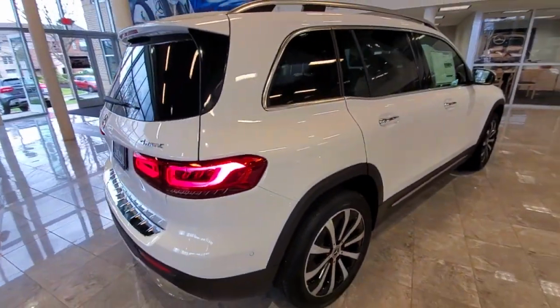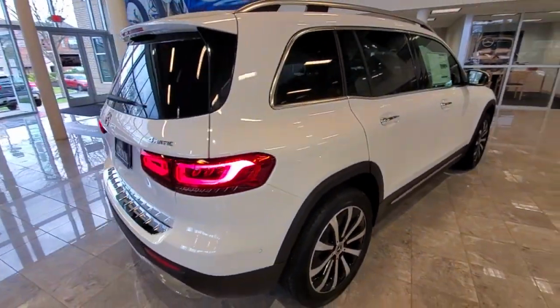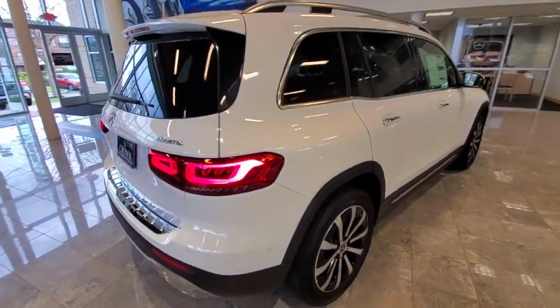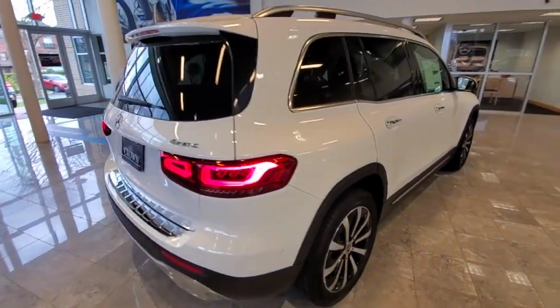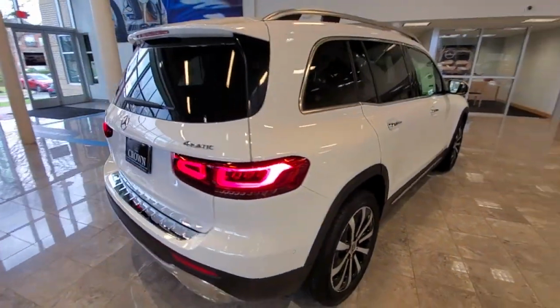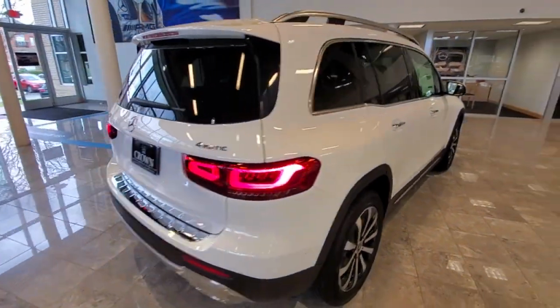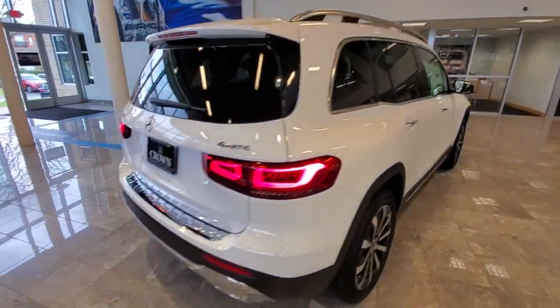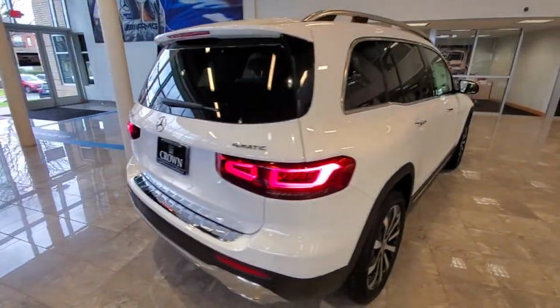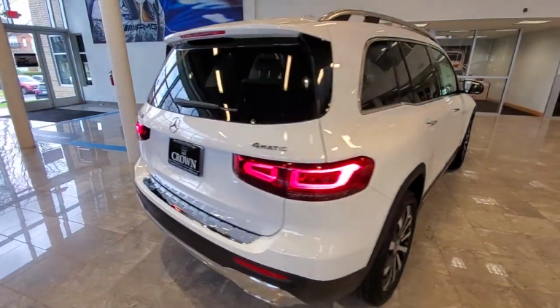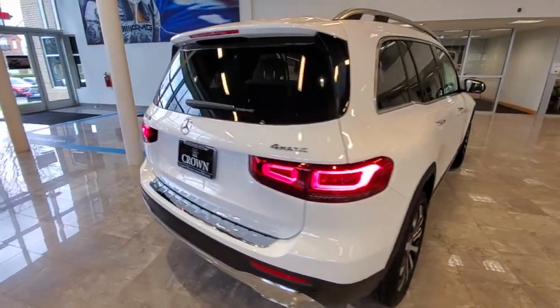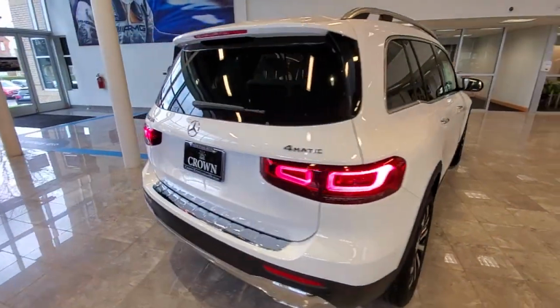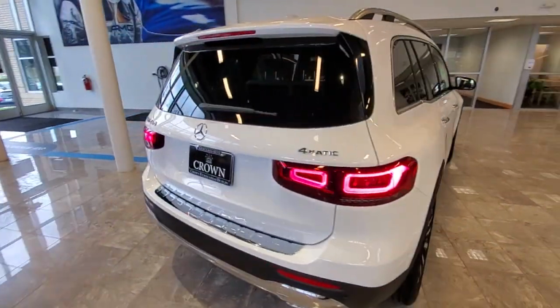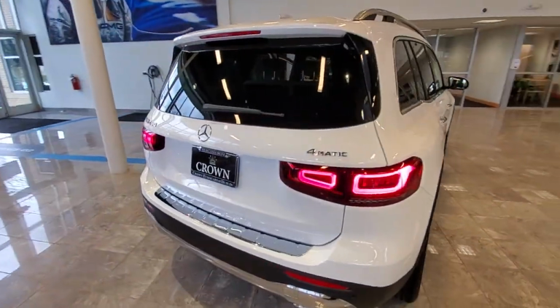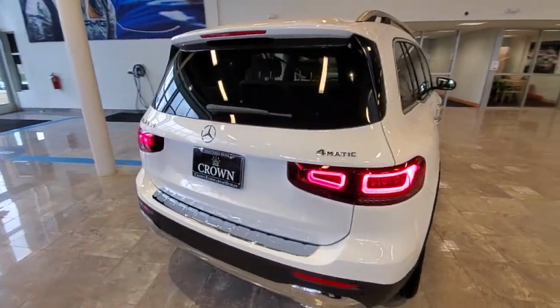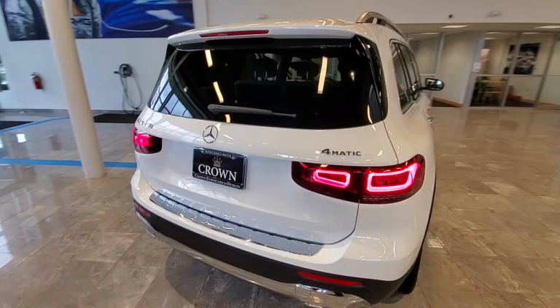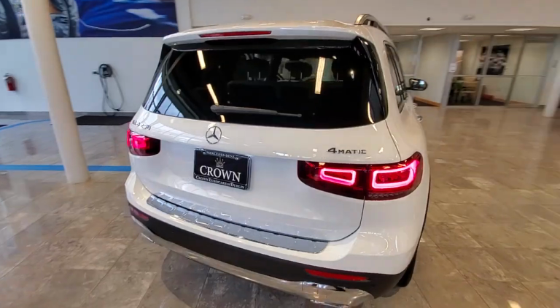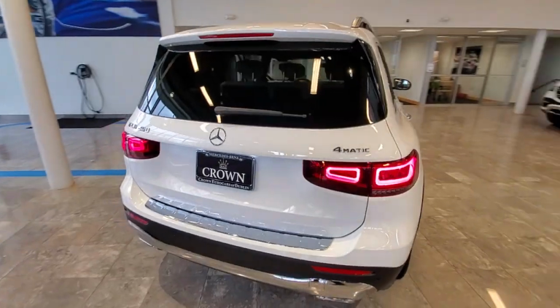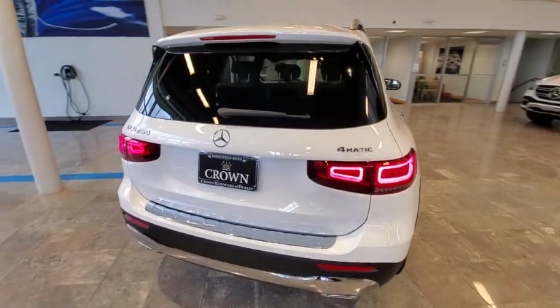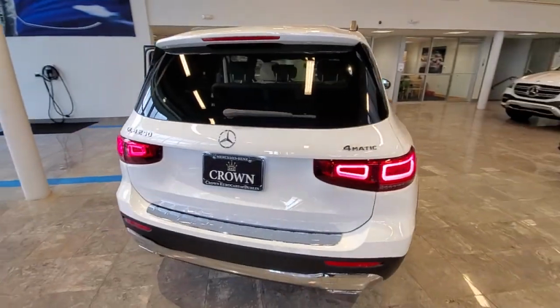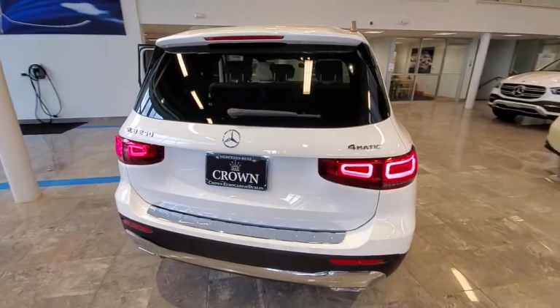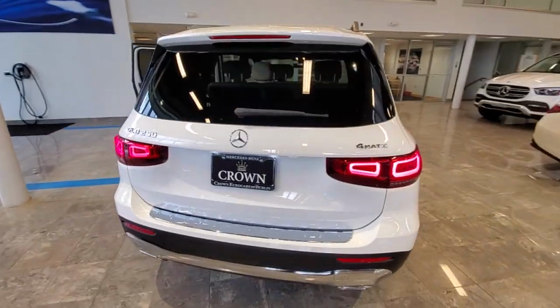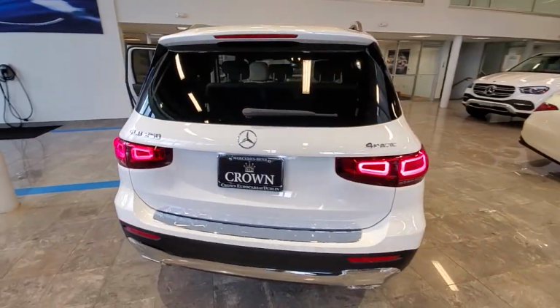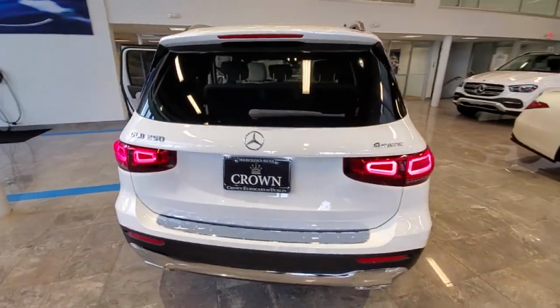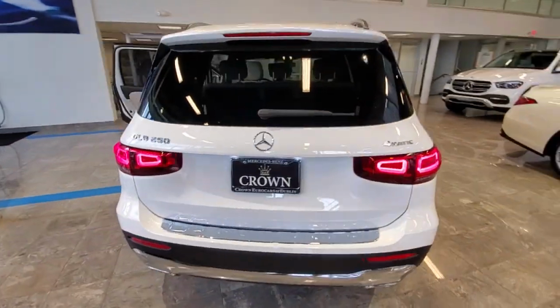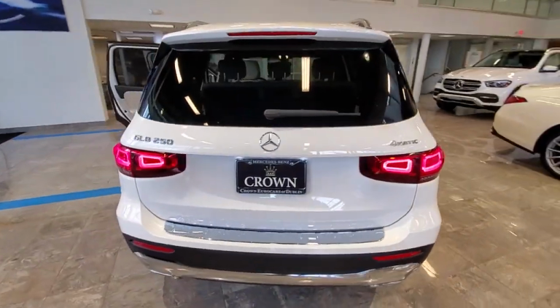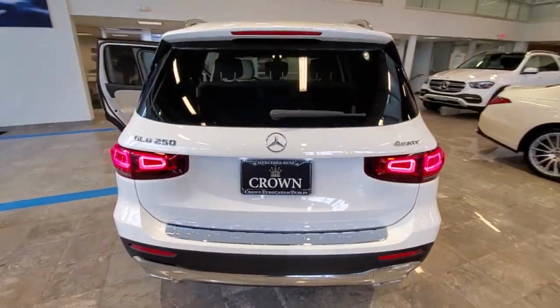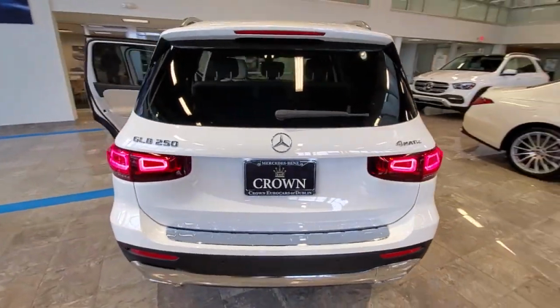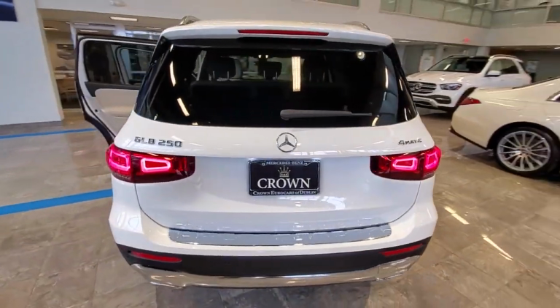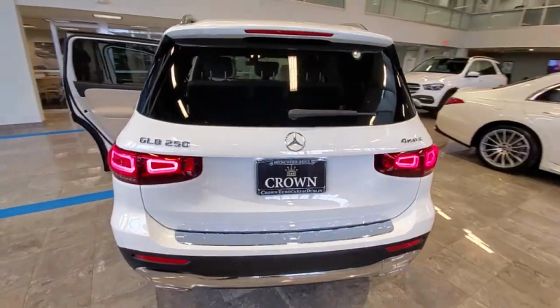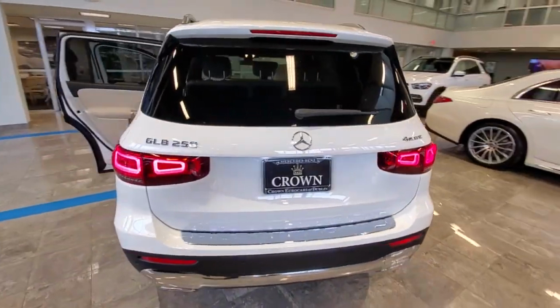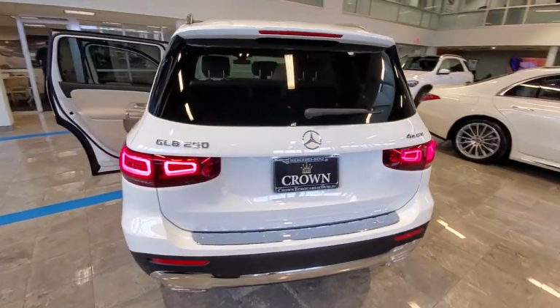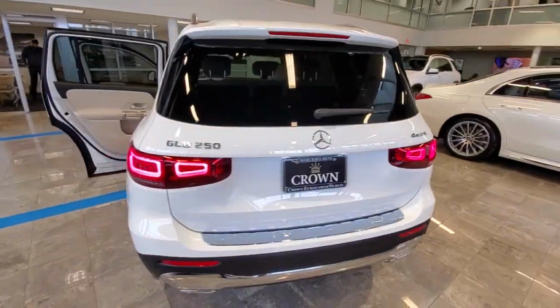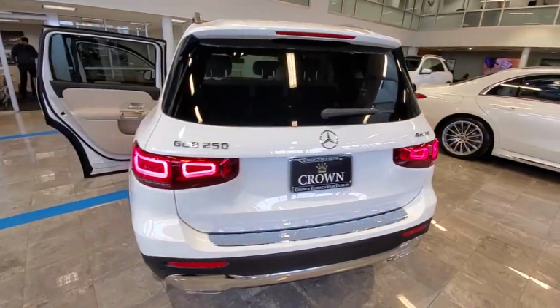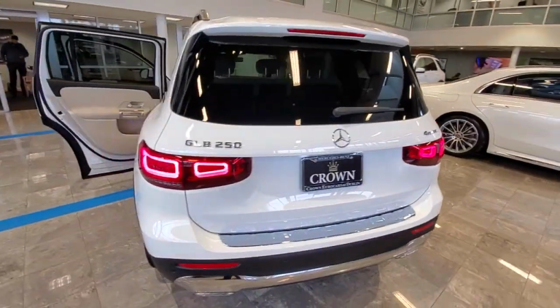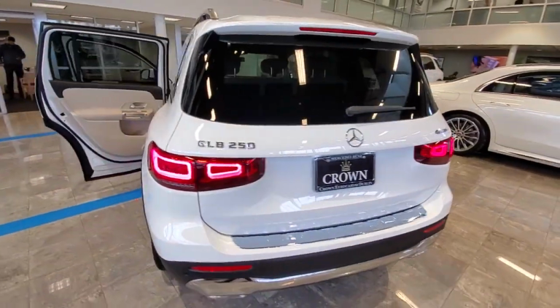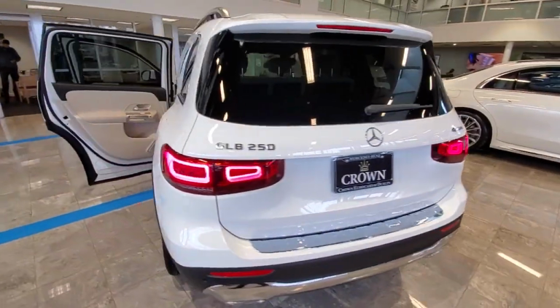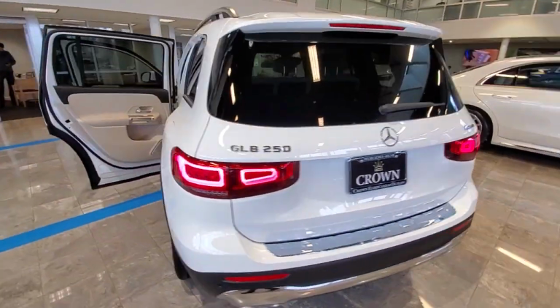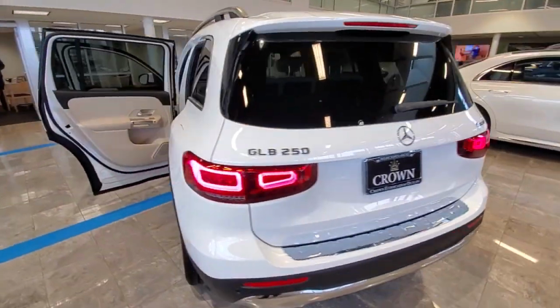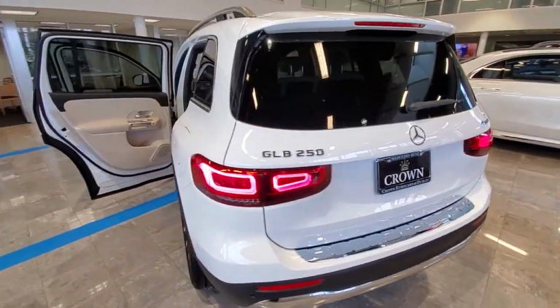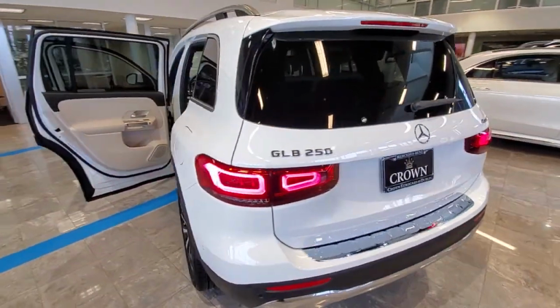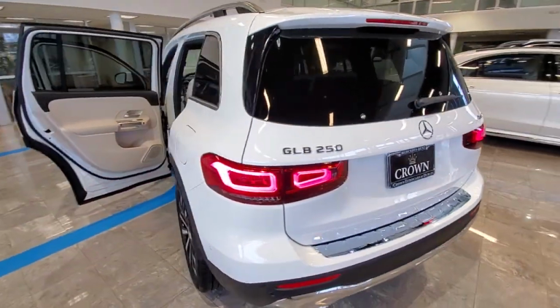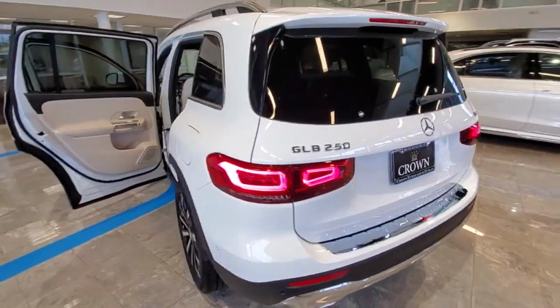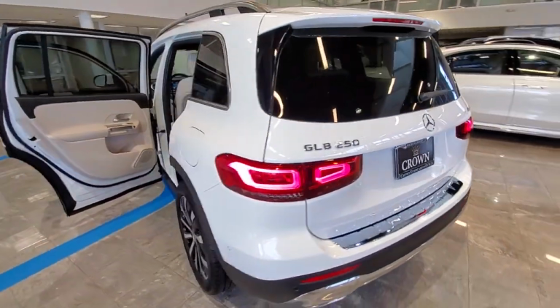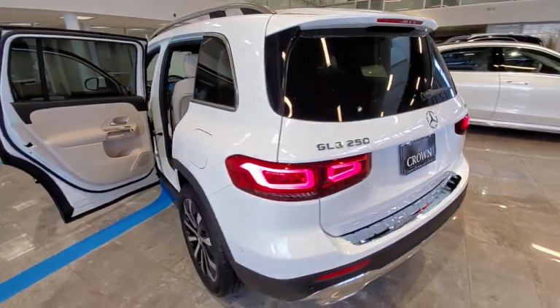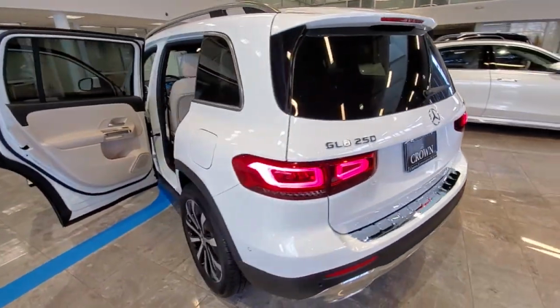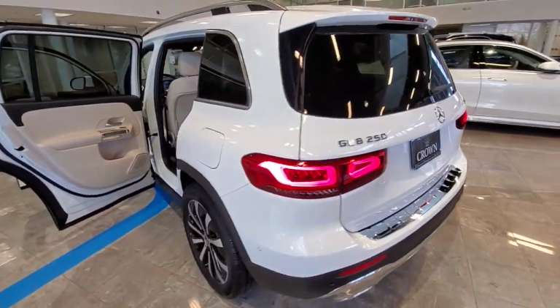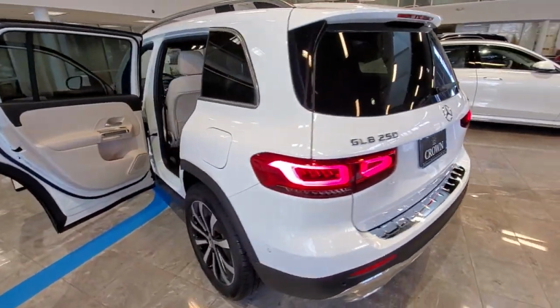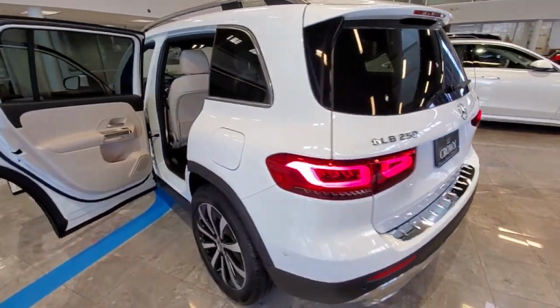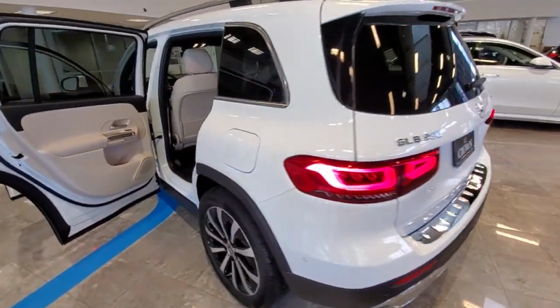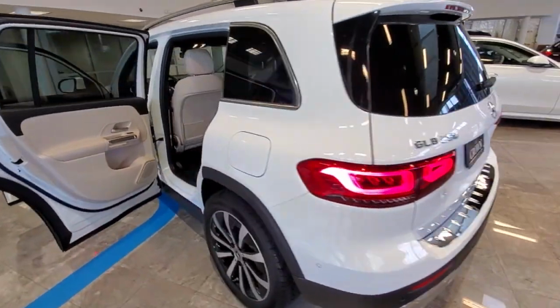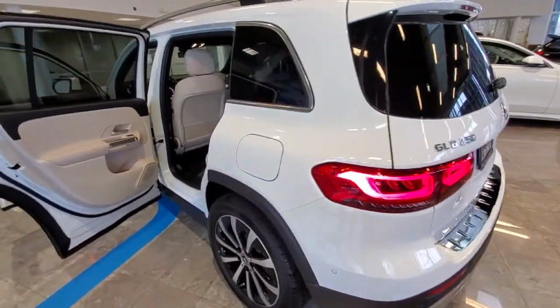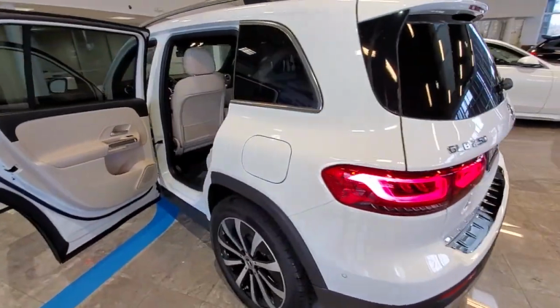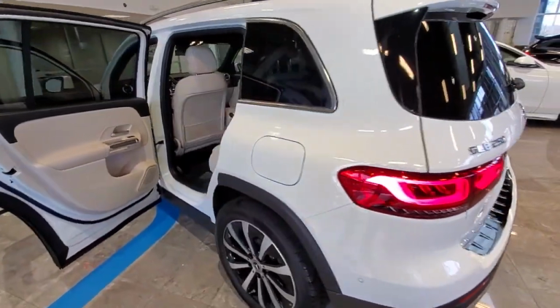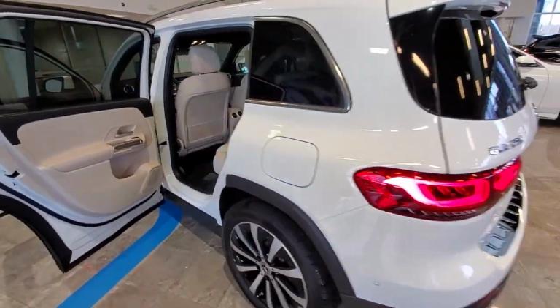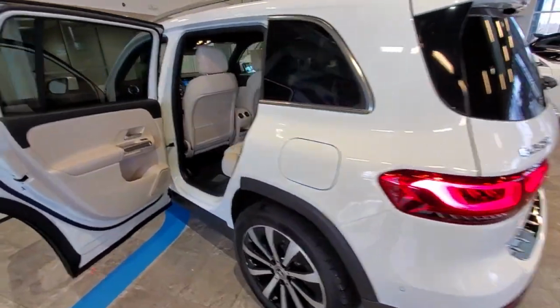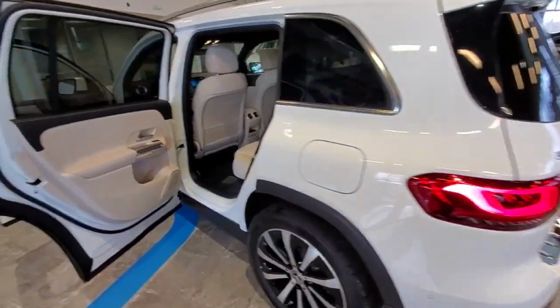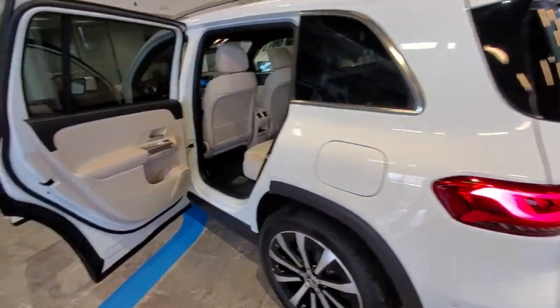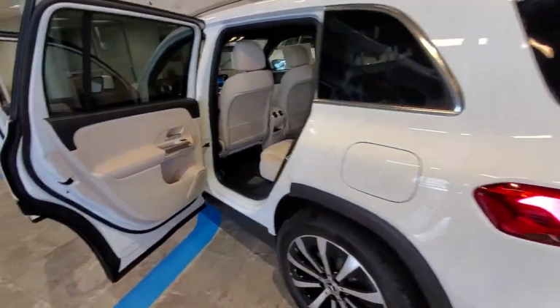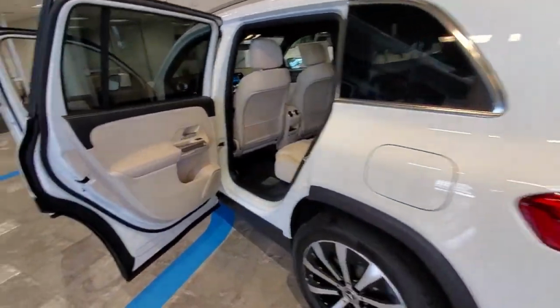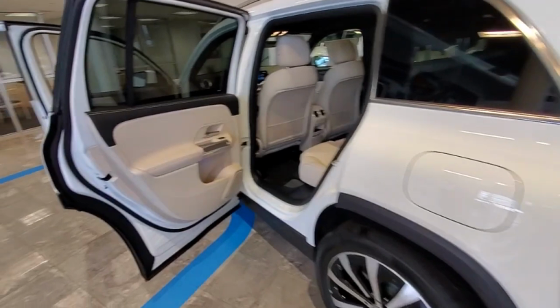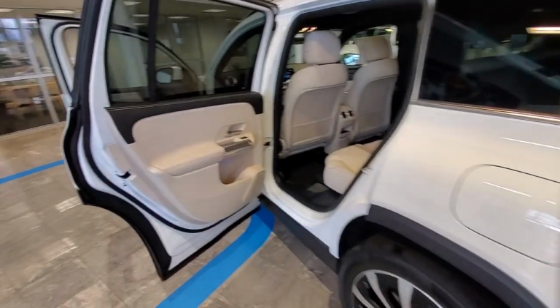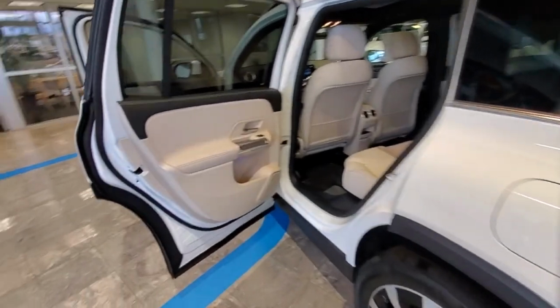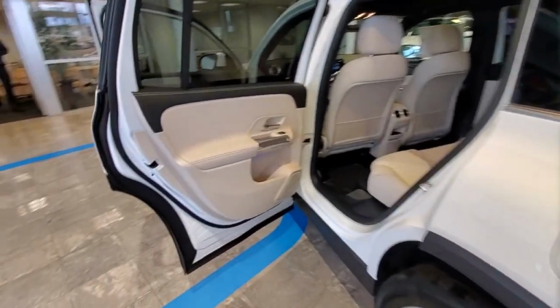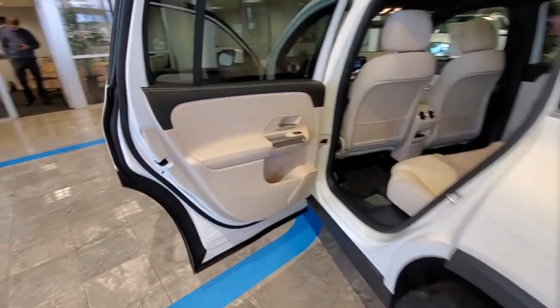Crisp, hardworking, and multi-talented, this clever seven-seater has the power and flexibility you need to get the most out of every journey.